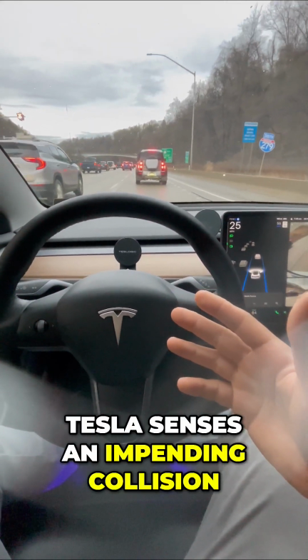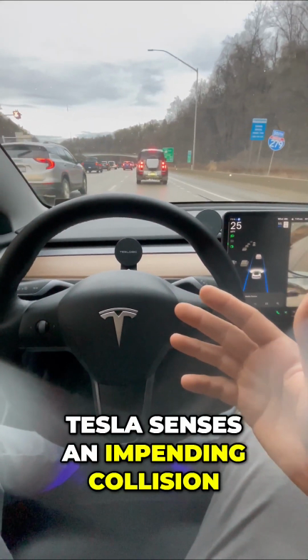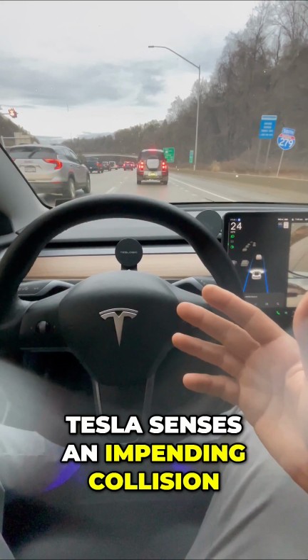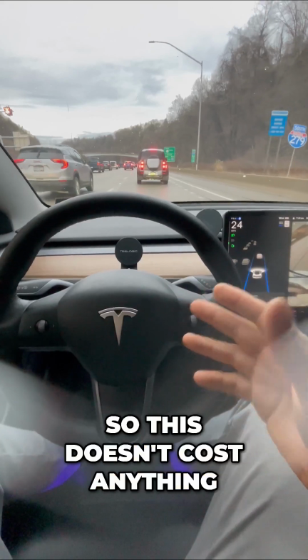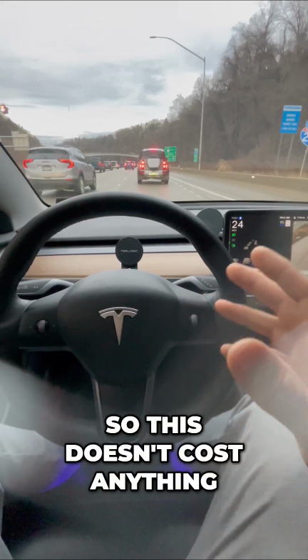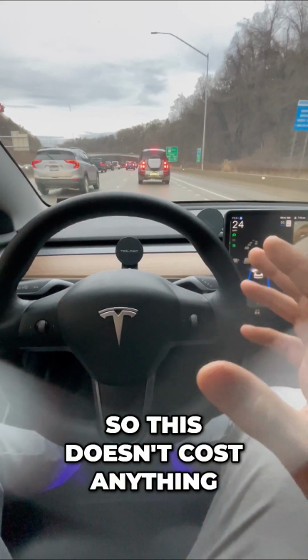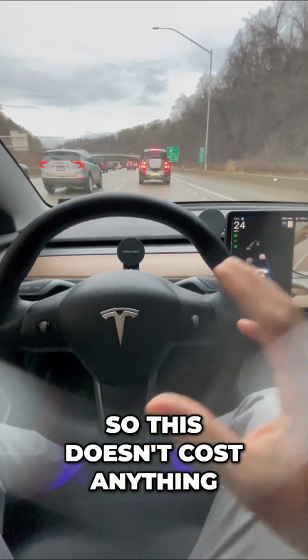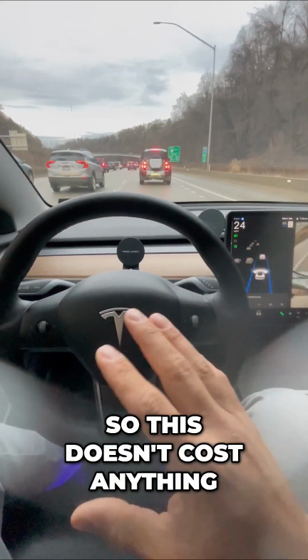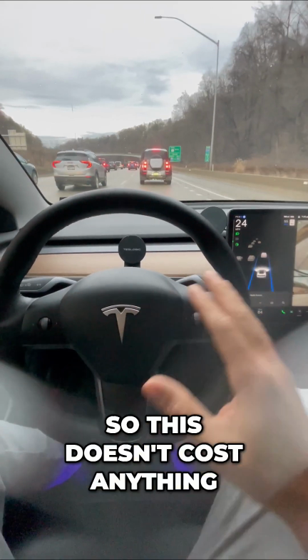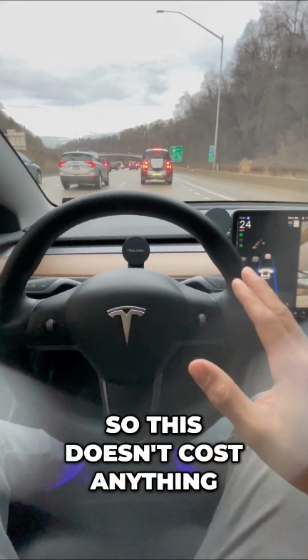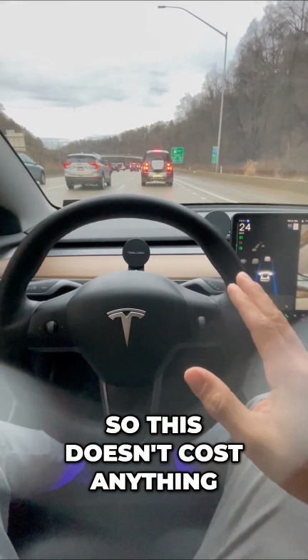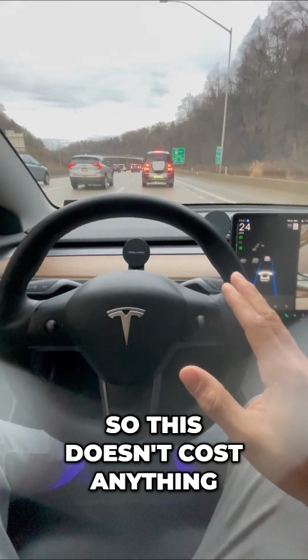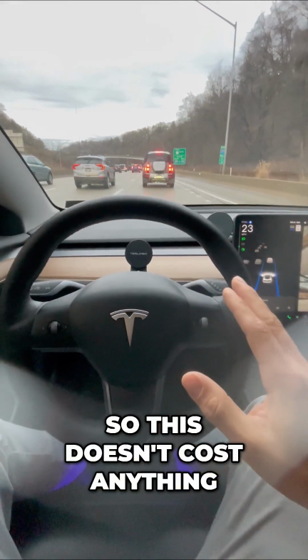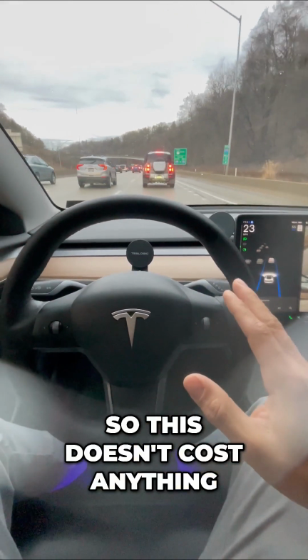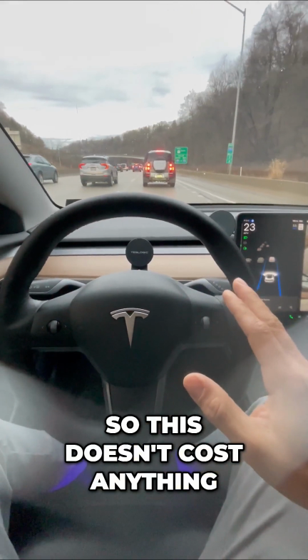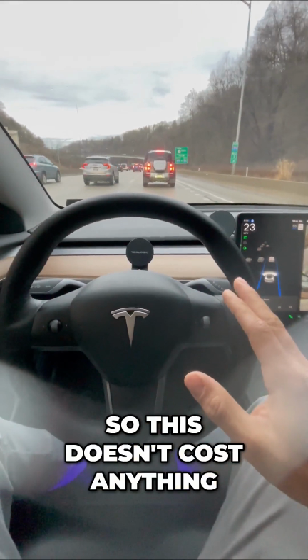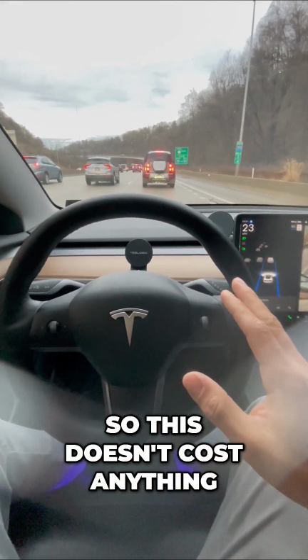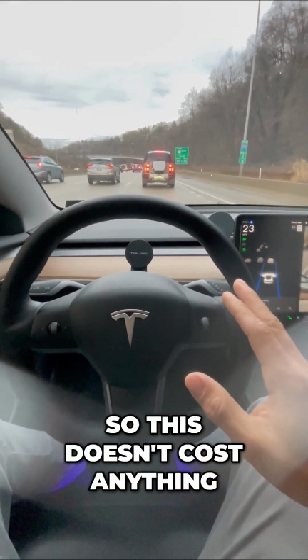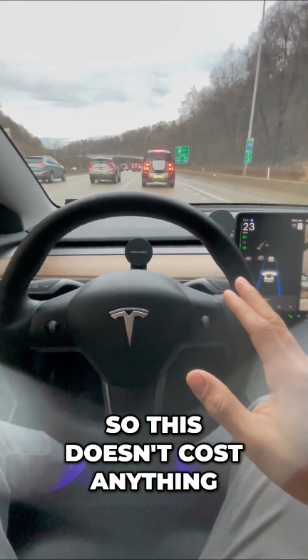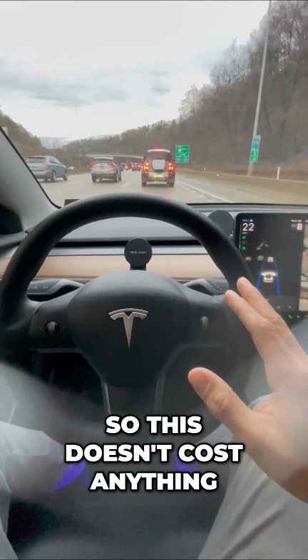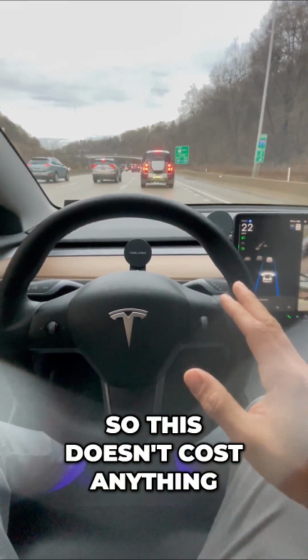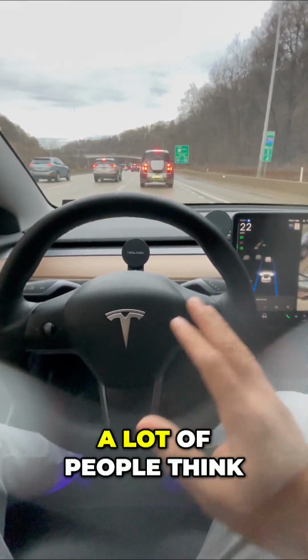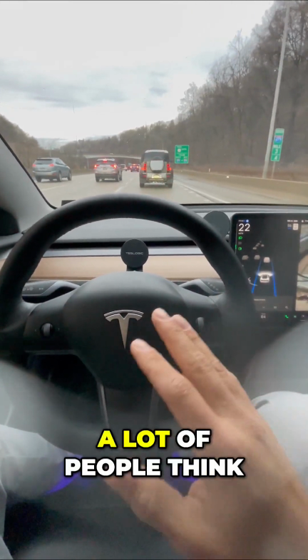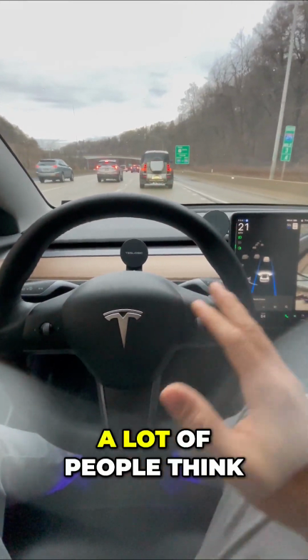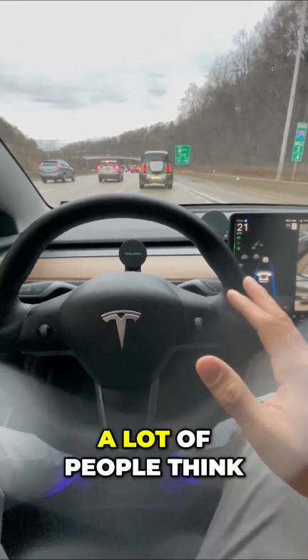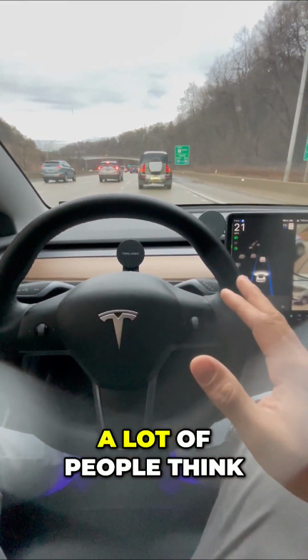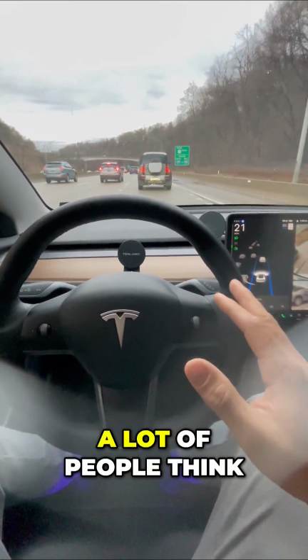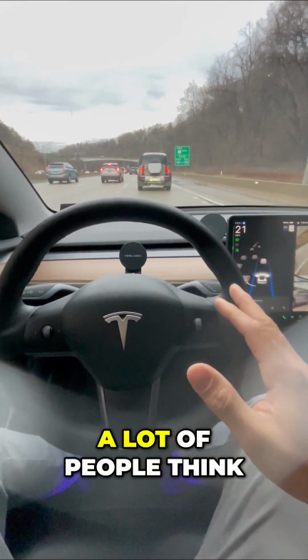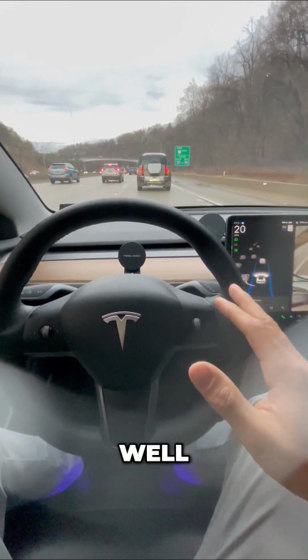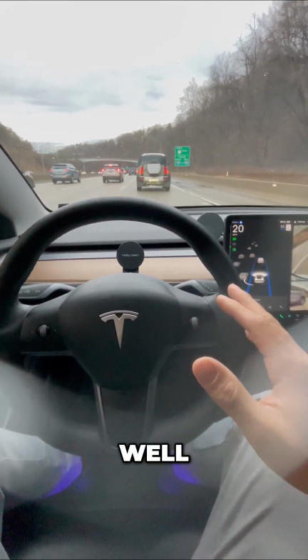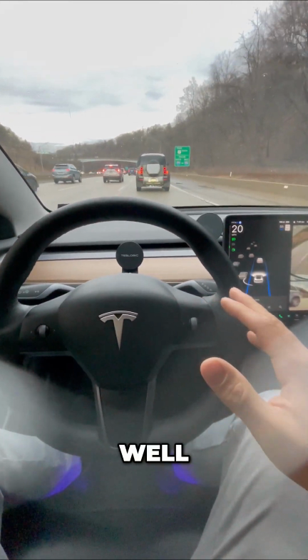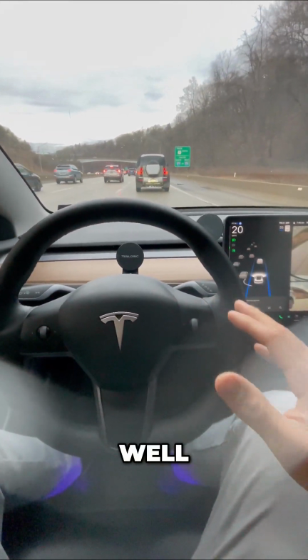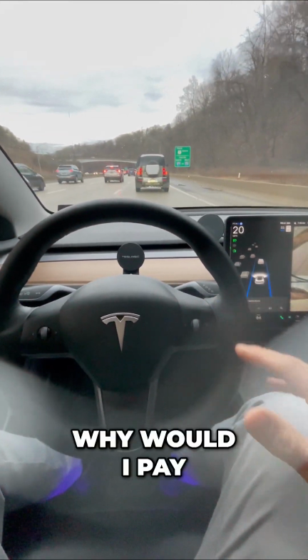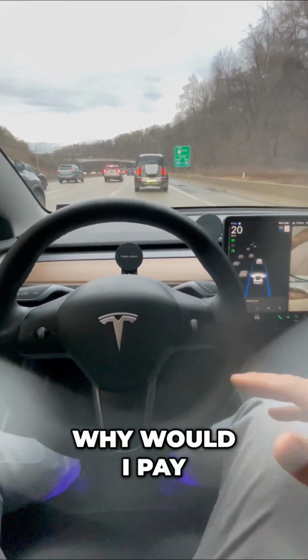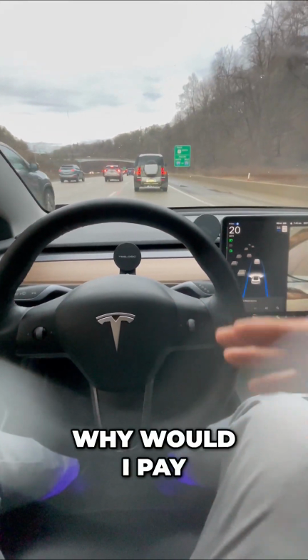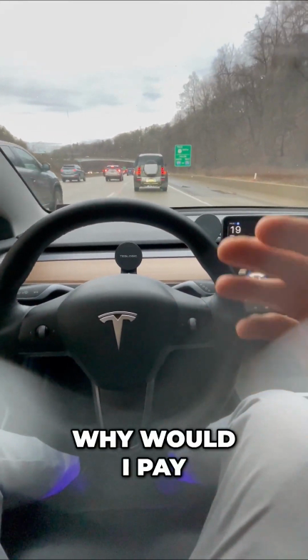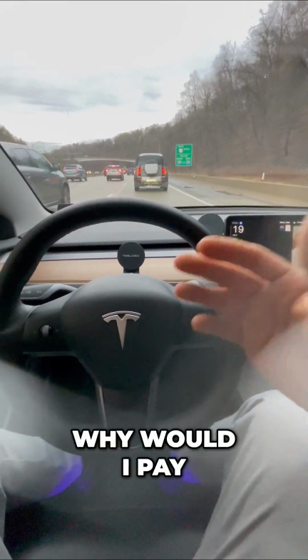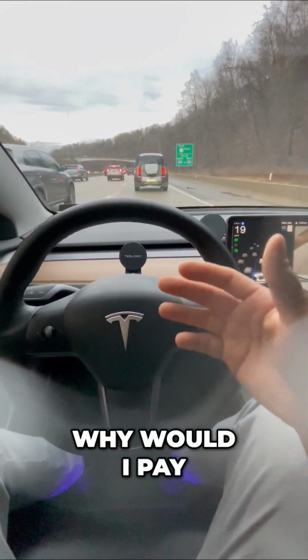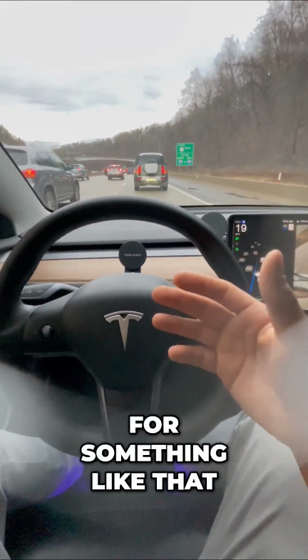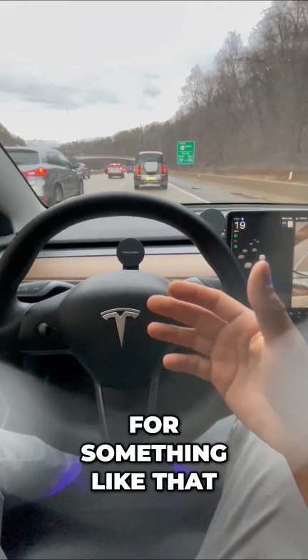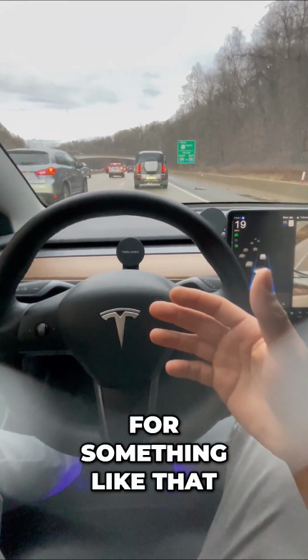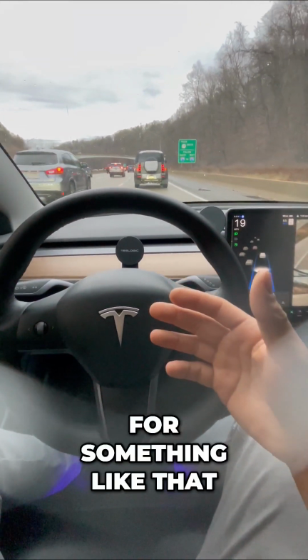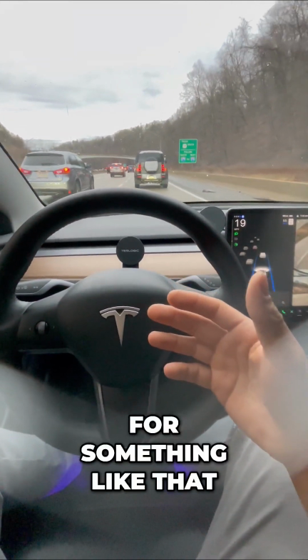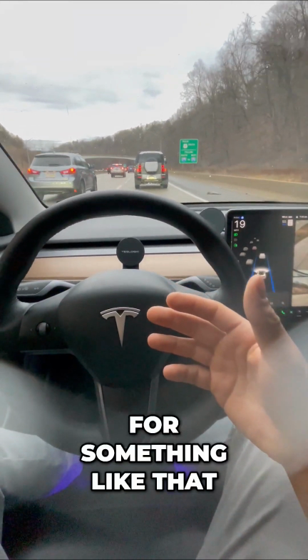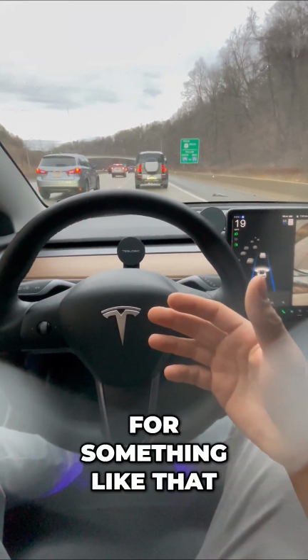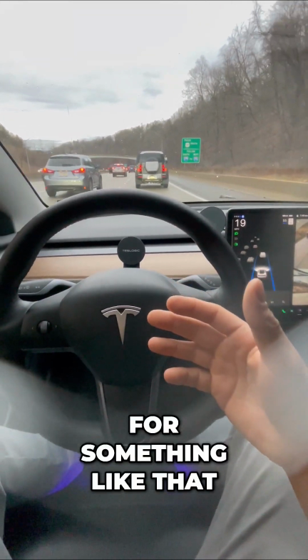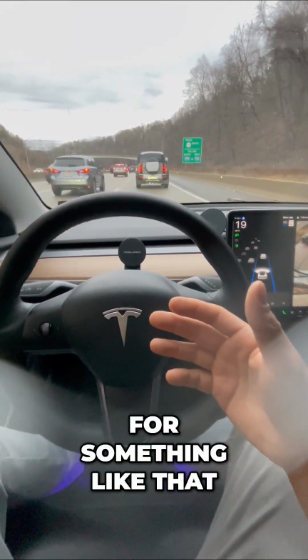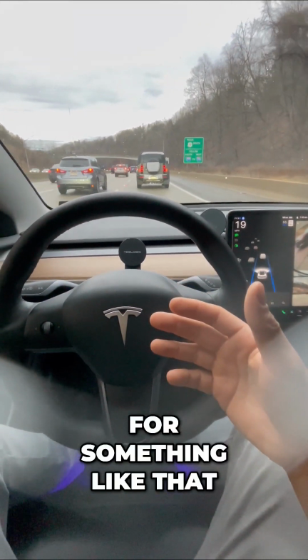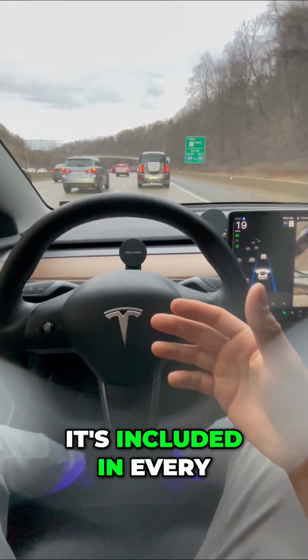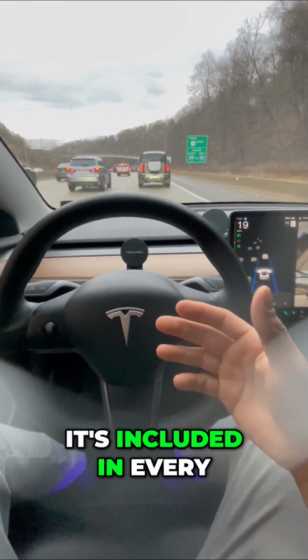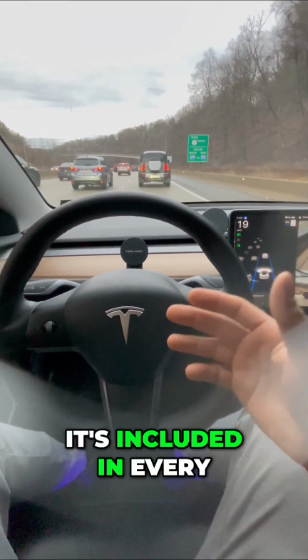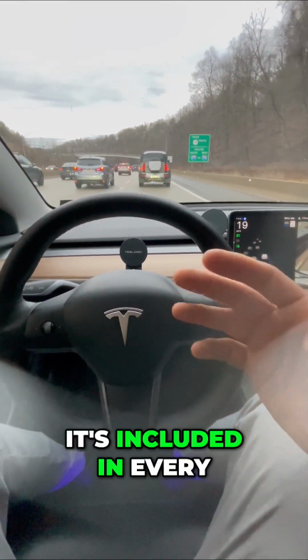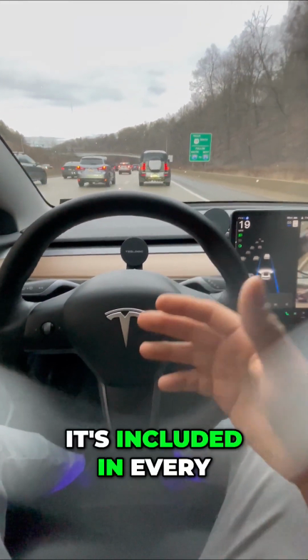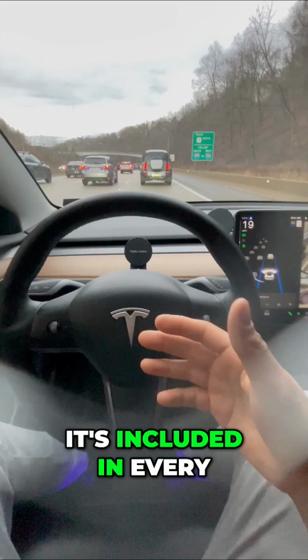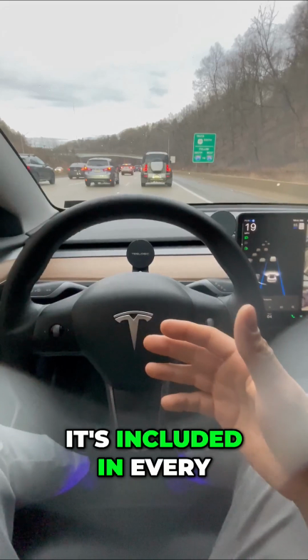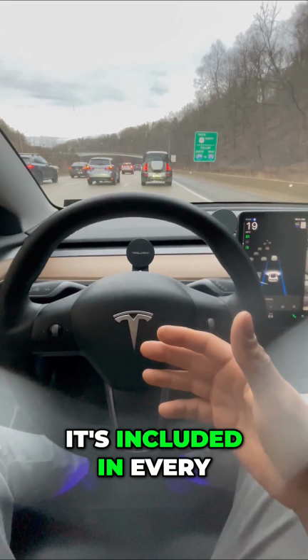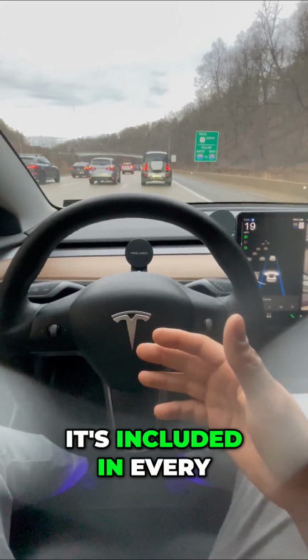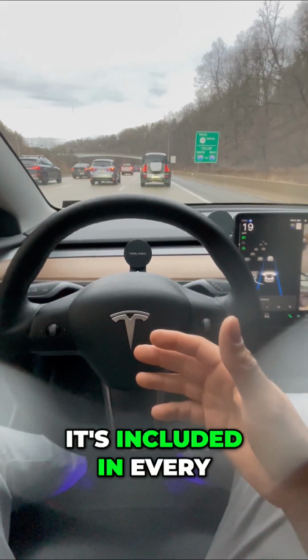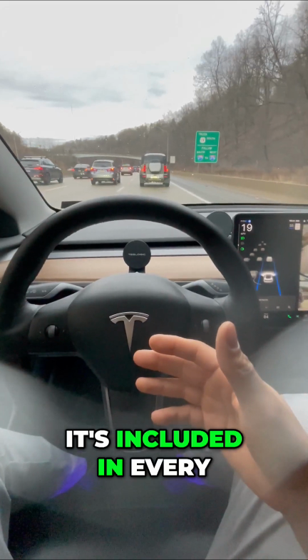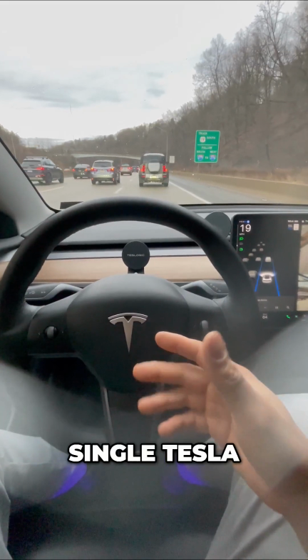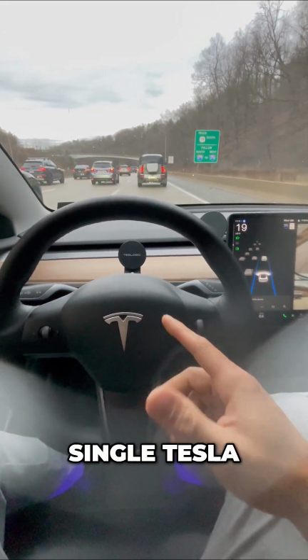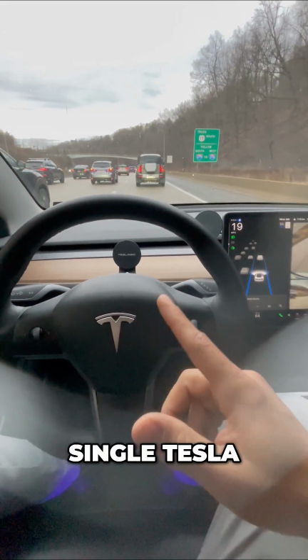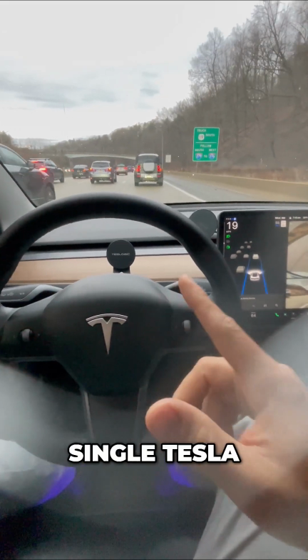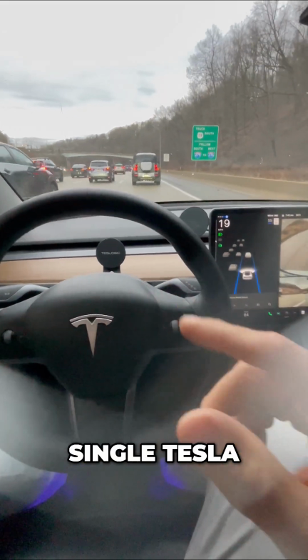This doesn't cost anything. A lot of people think, why would I pay for something like that? It's included in every single Tesla.